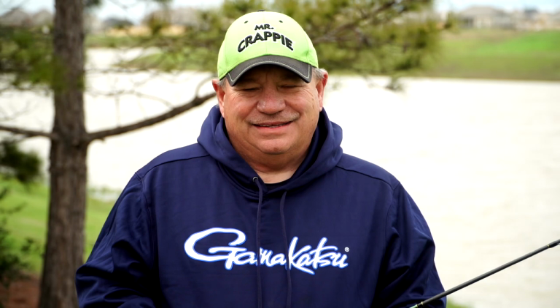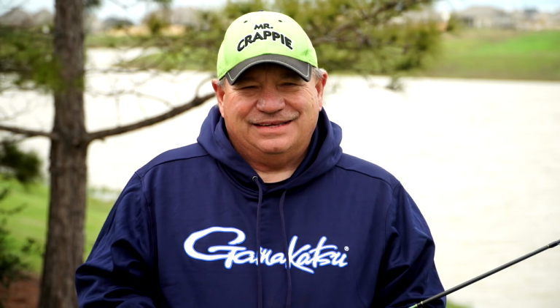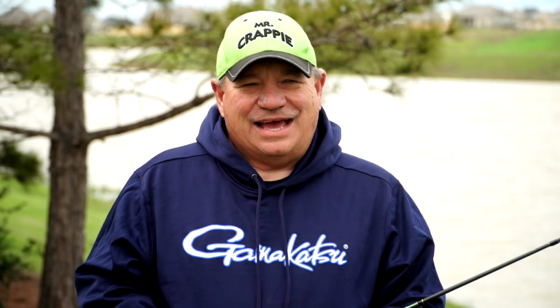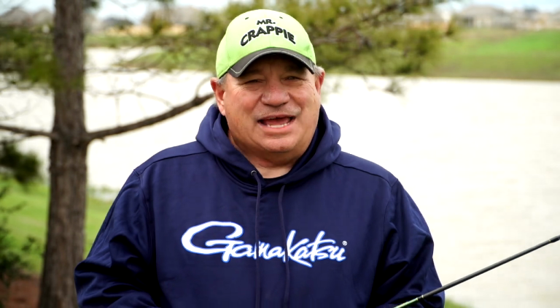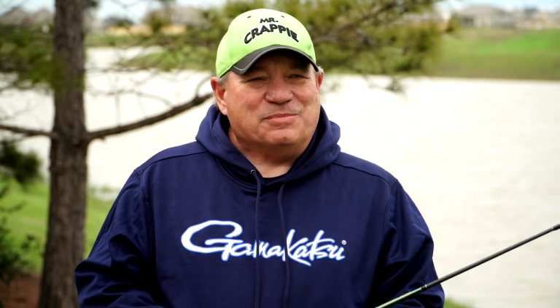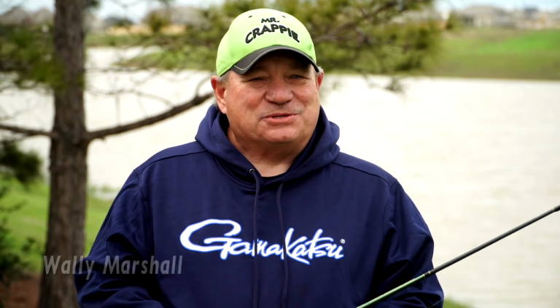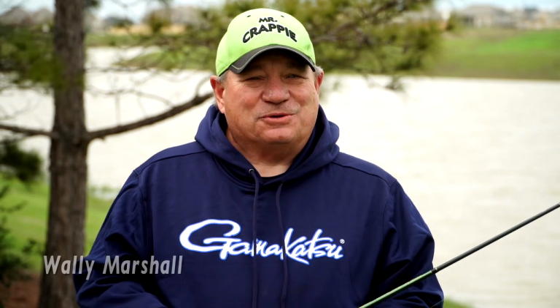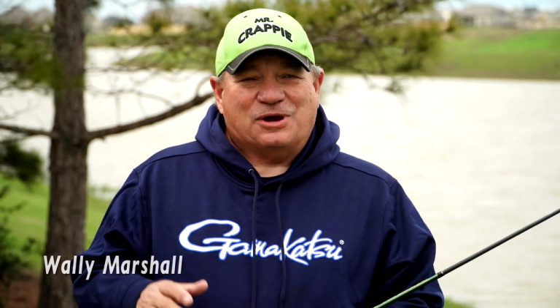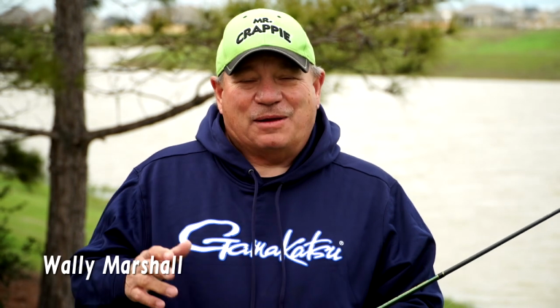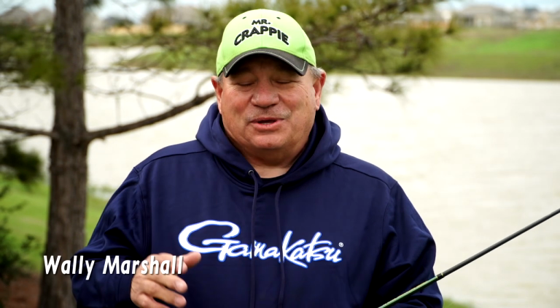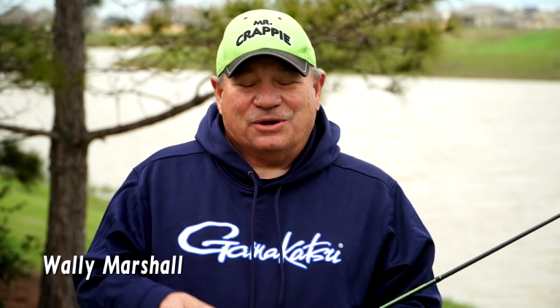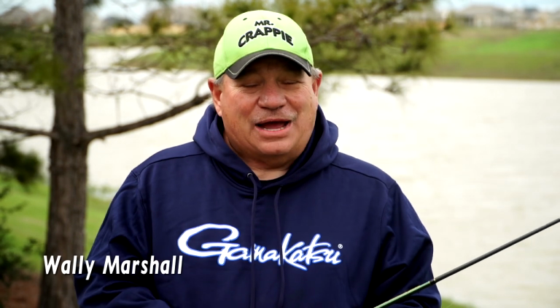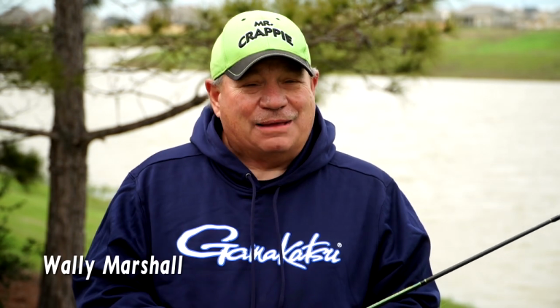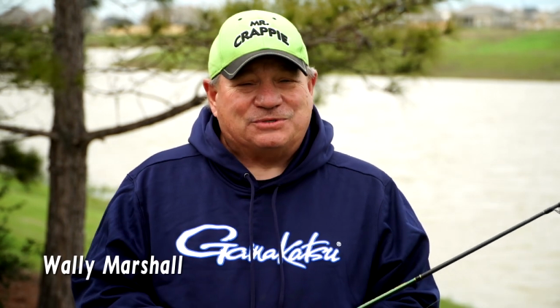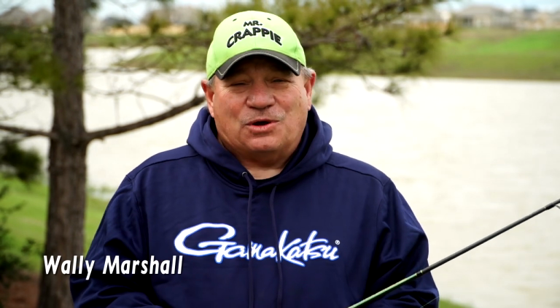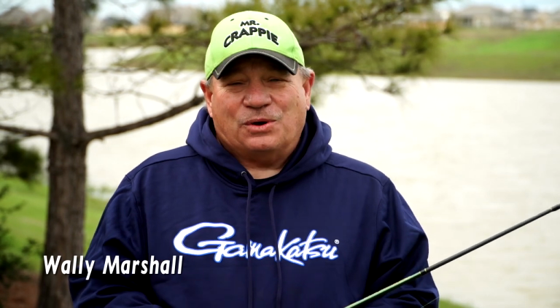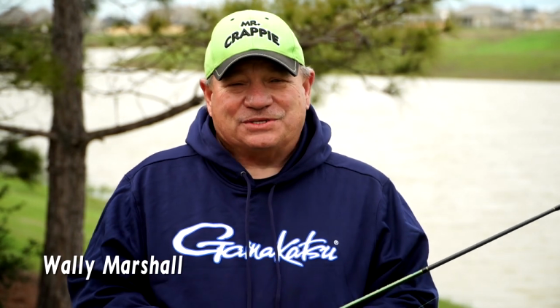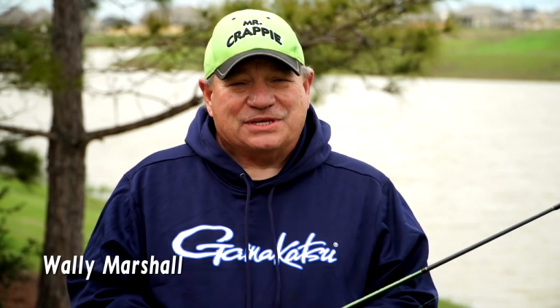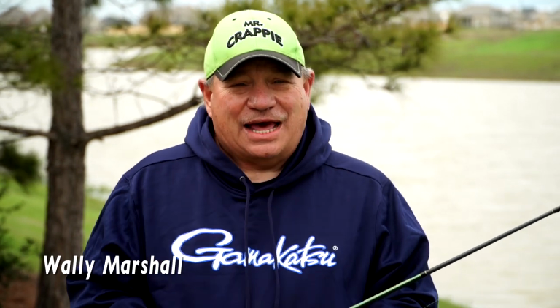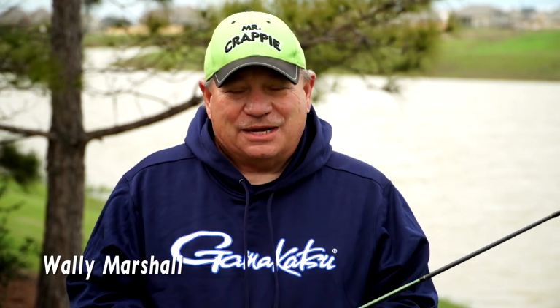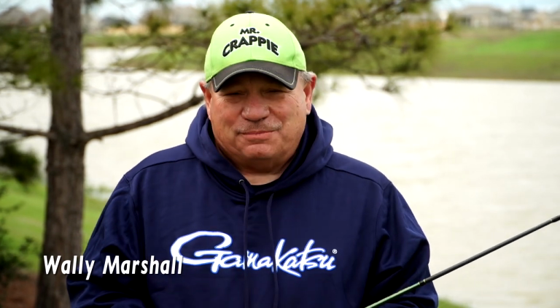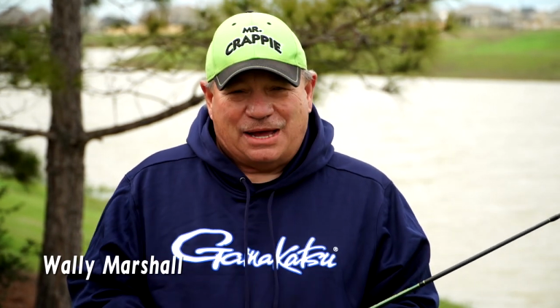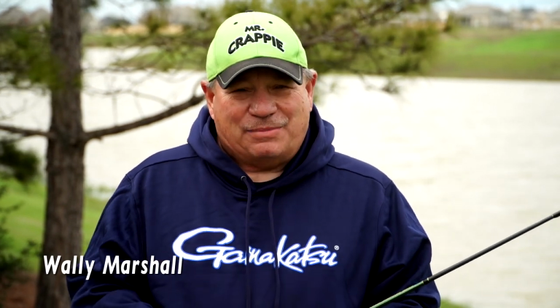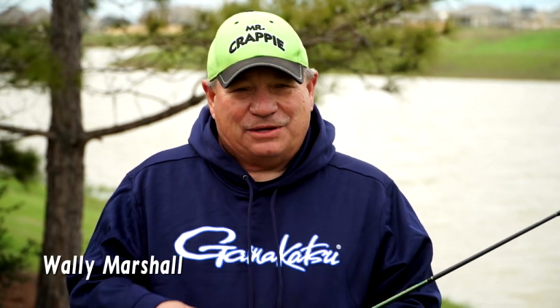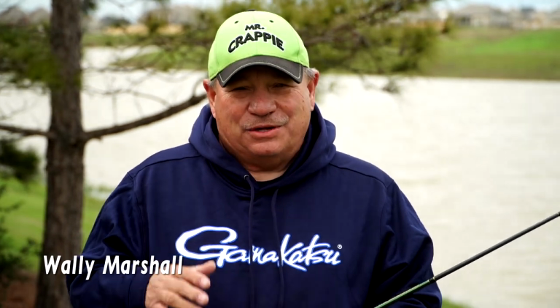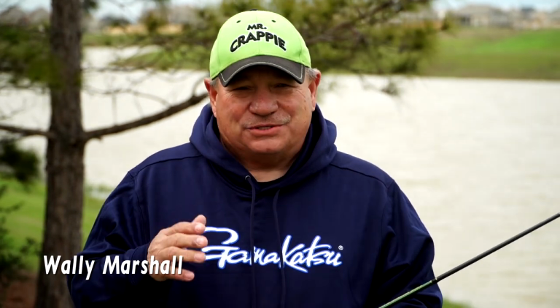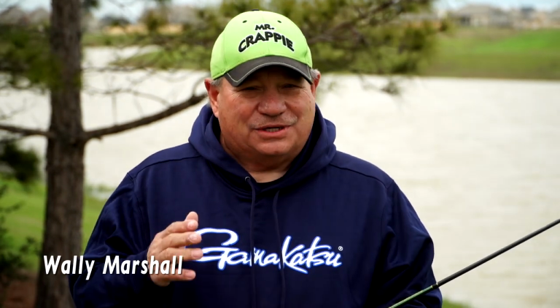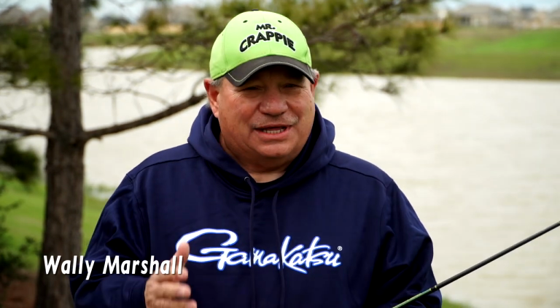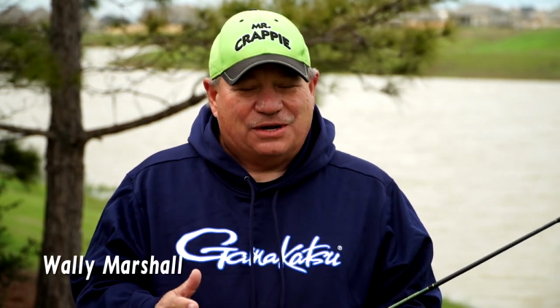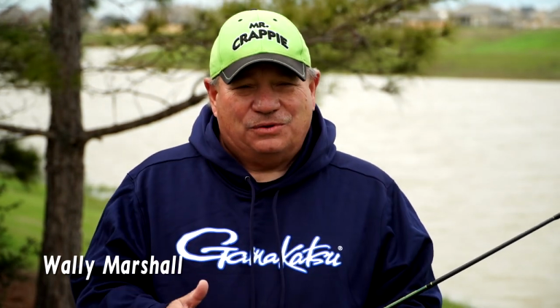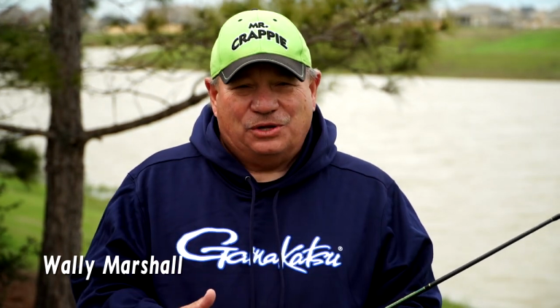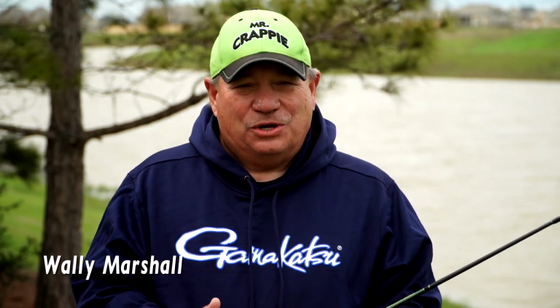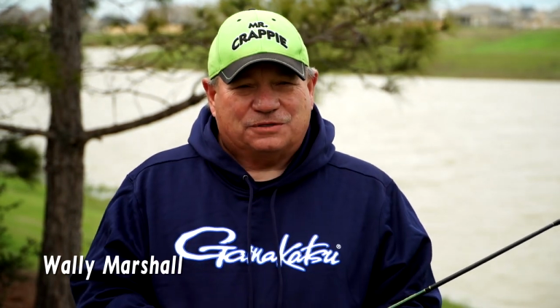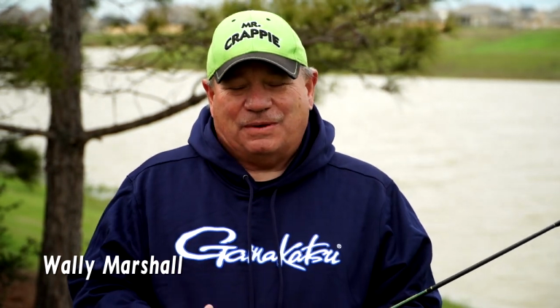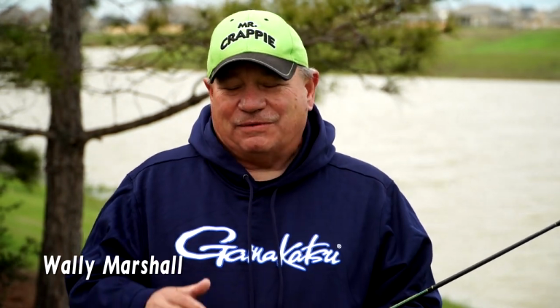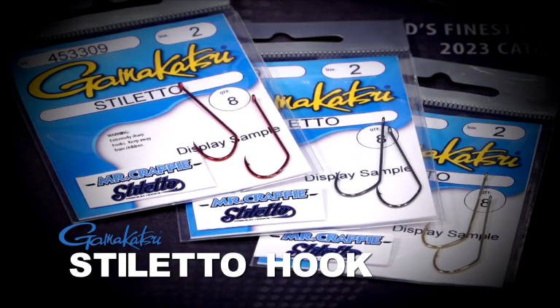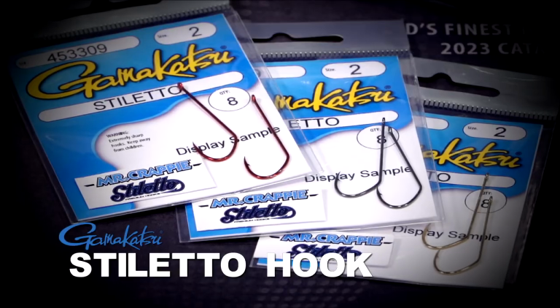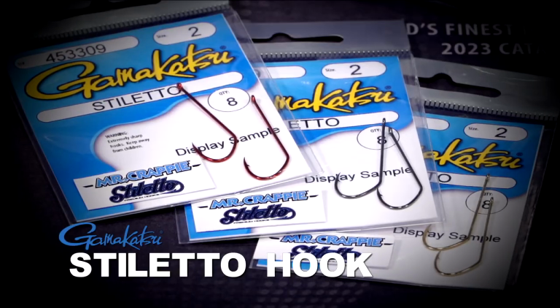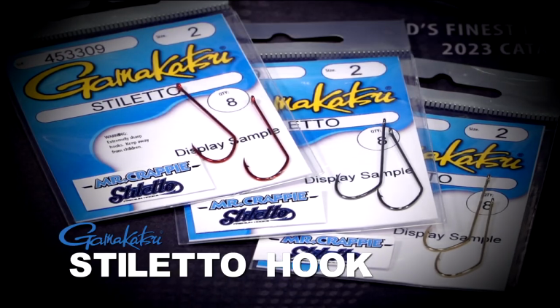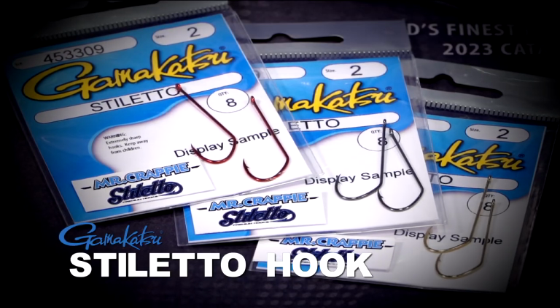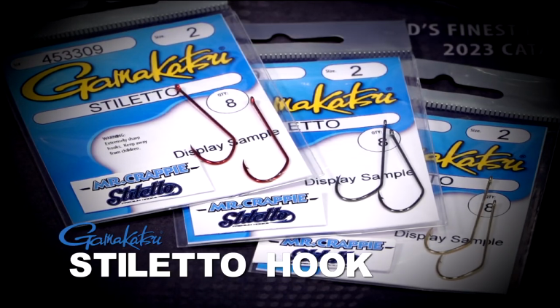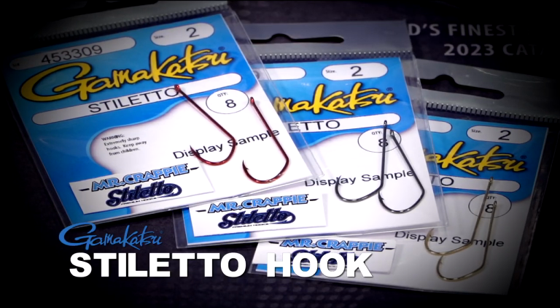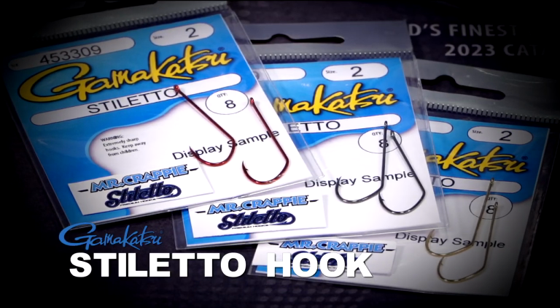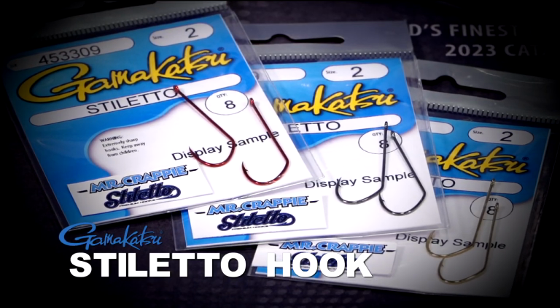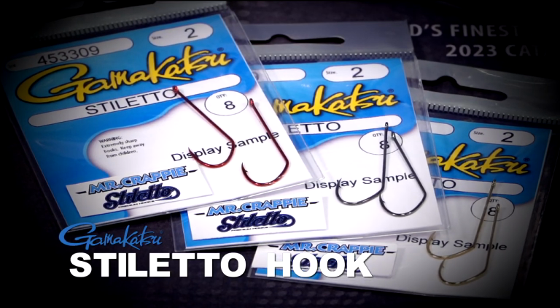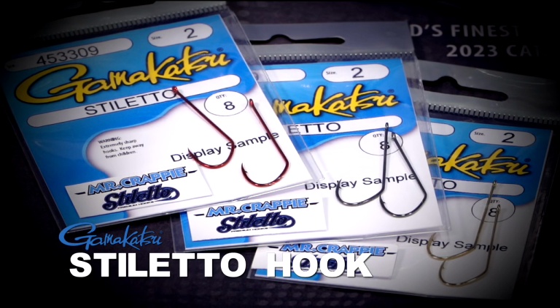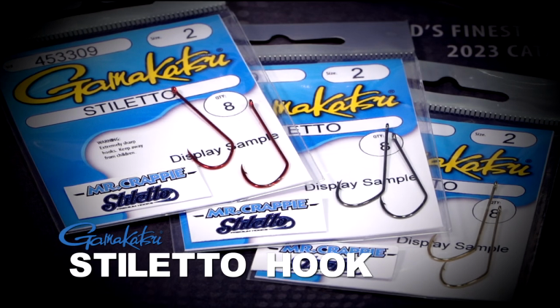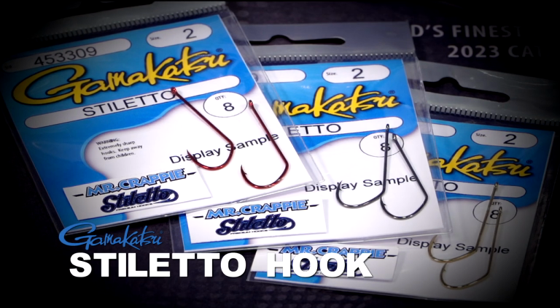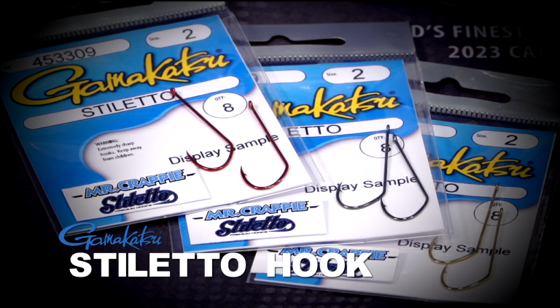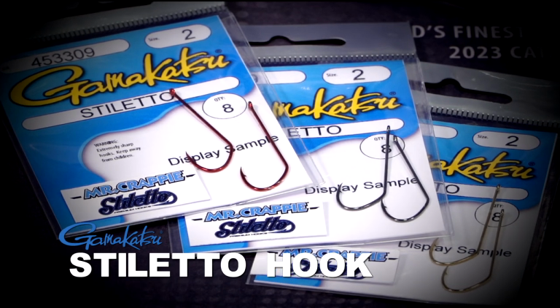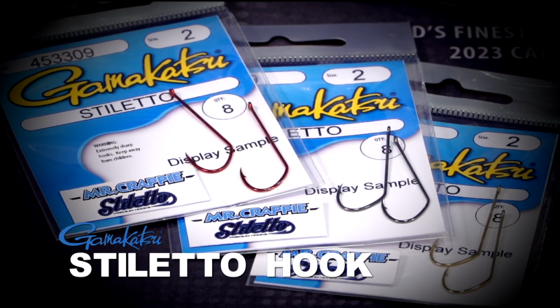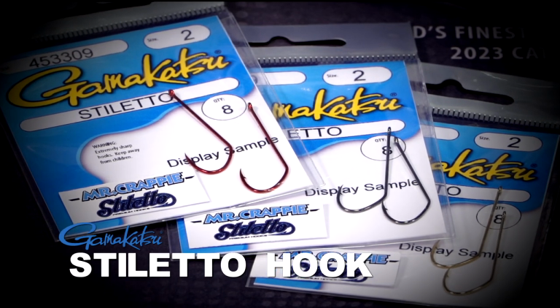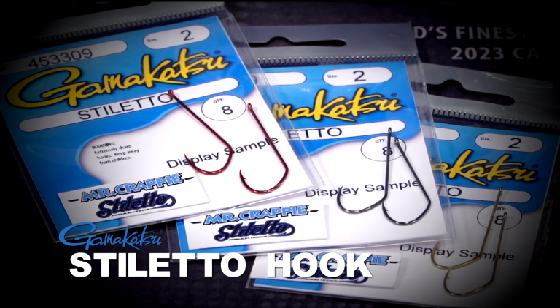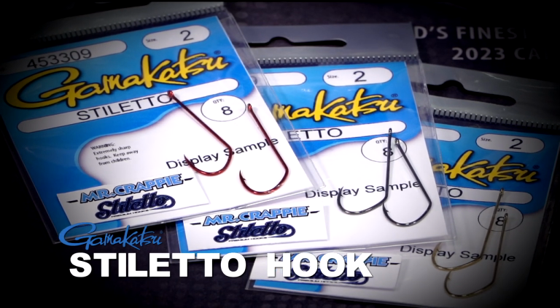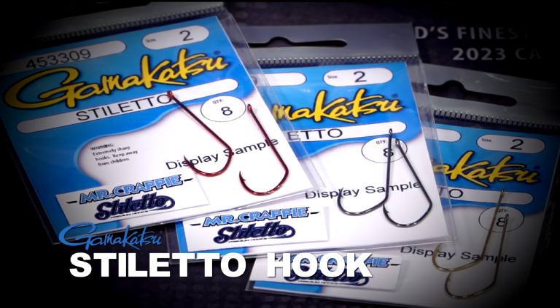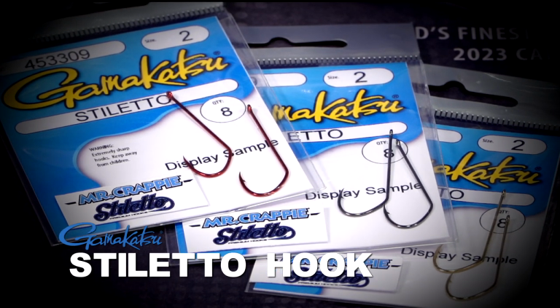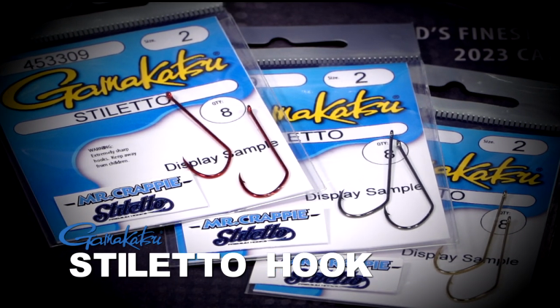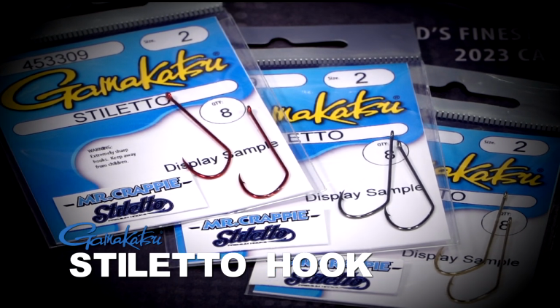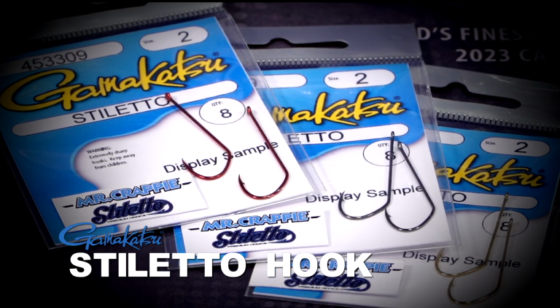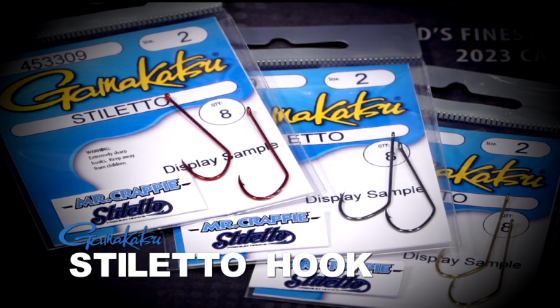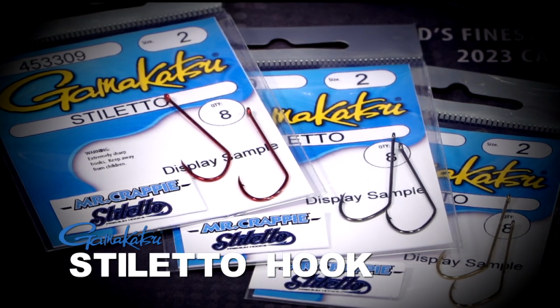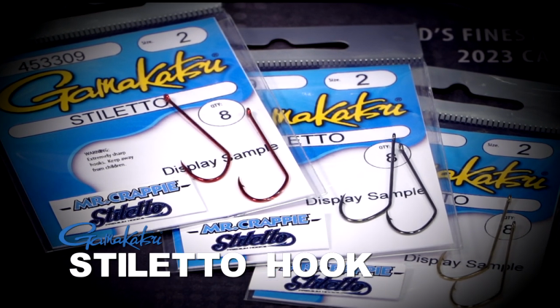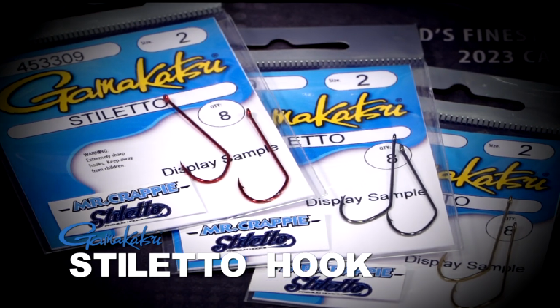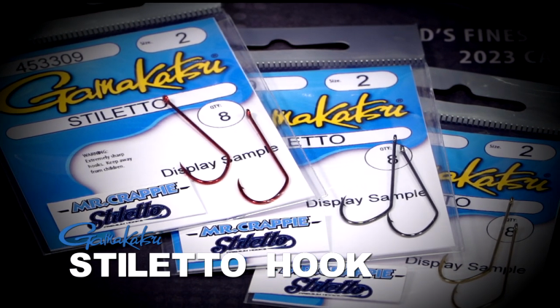Hey, Mr. Crappie here. I'm so excited about my new stiletto hooks by Gamakatsu. We're talking about a premium crappie hook.